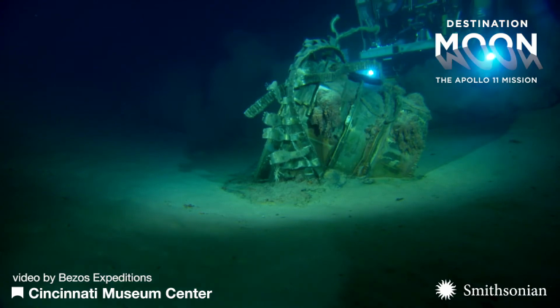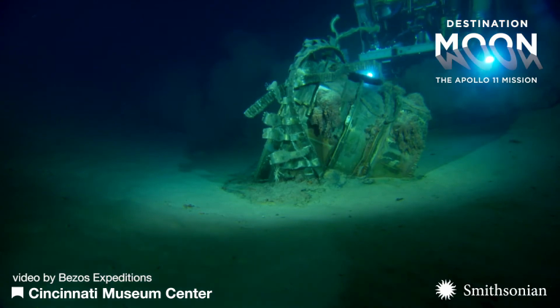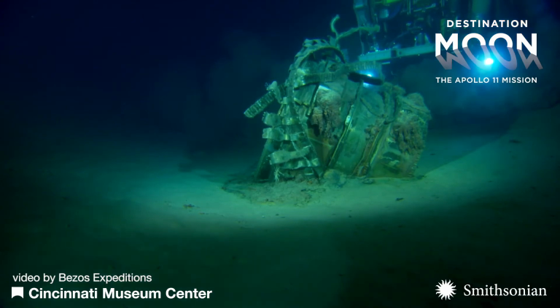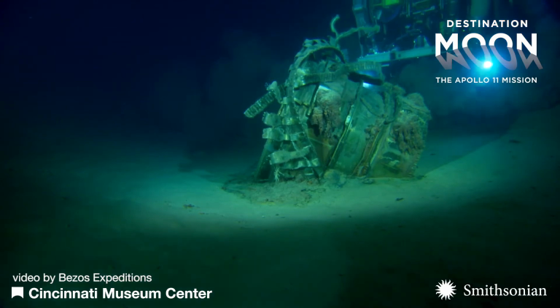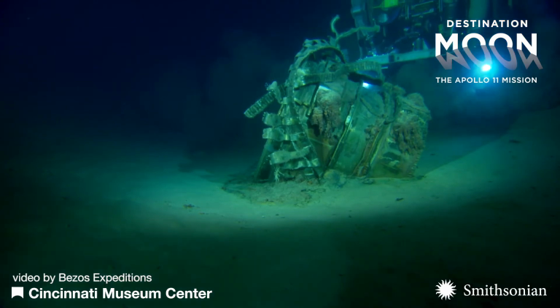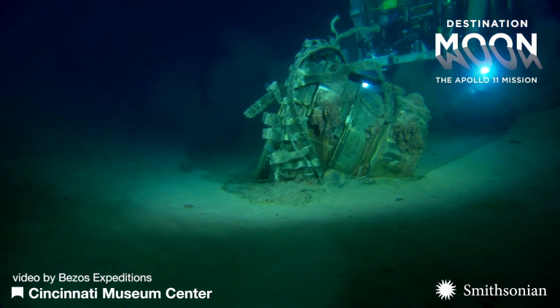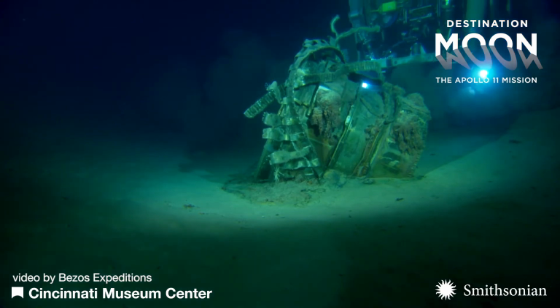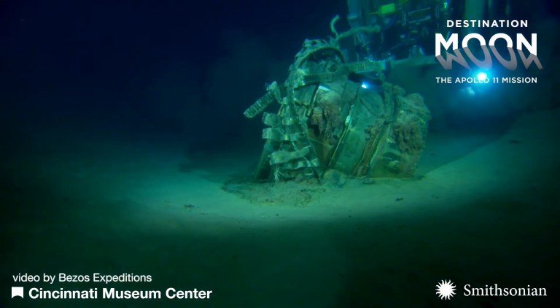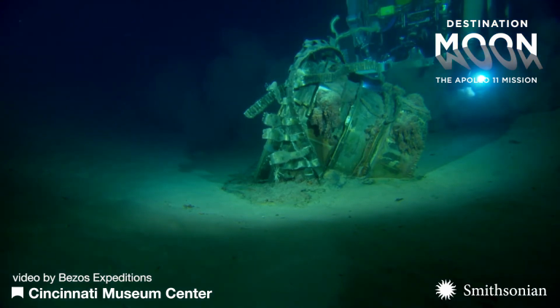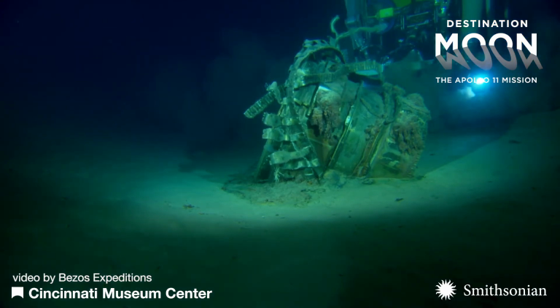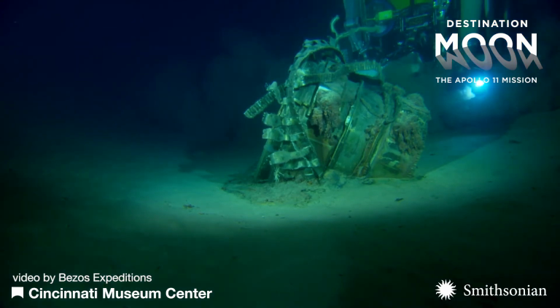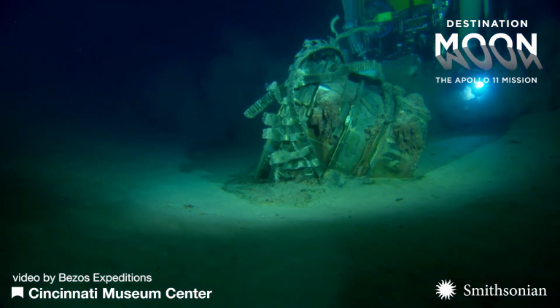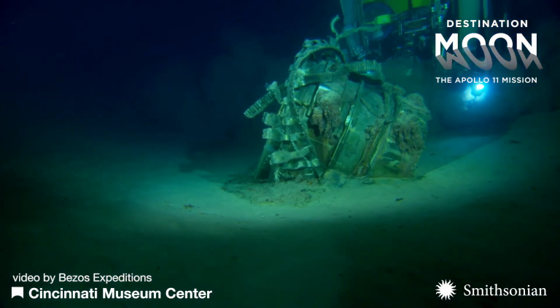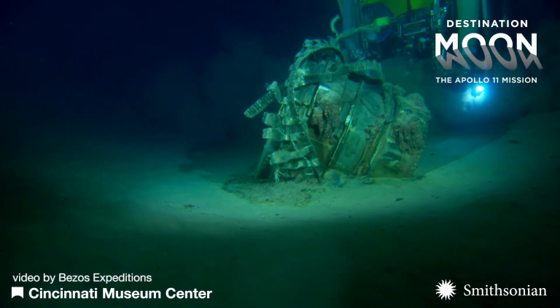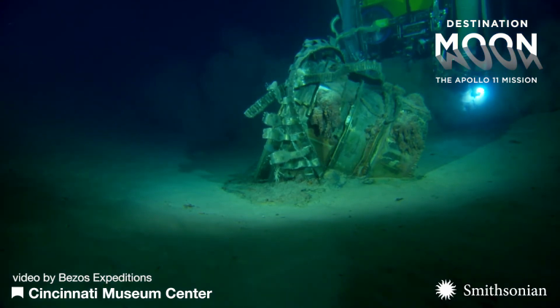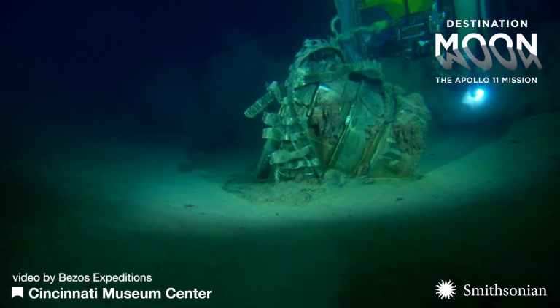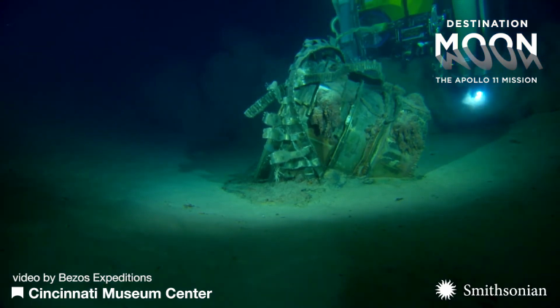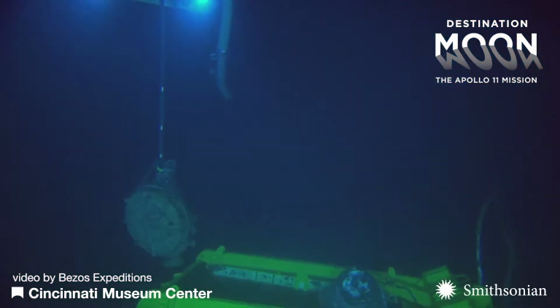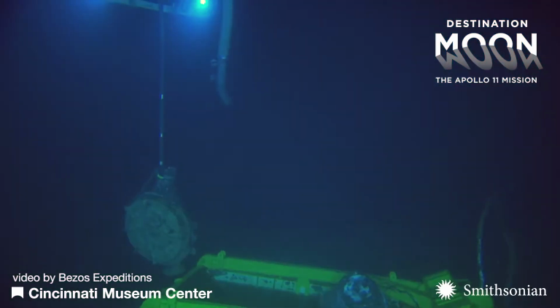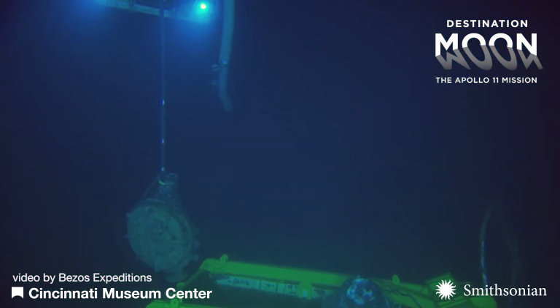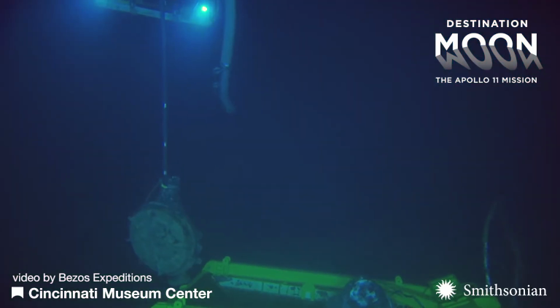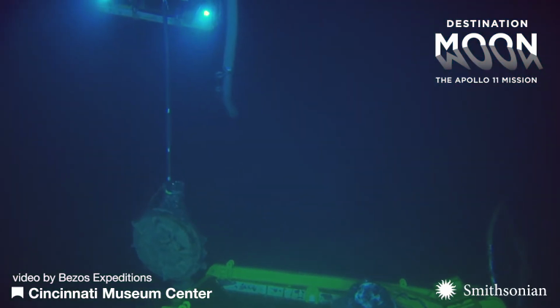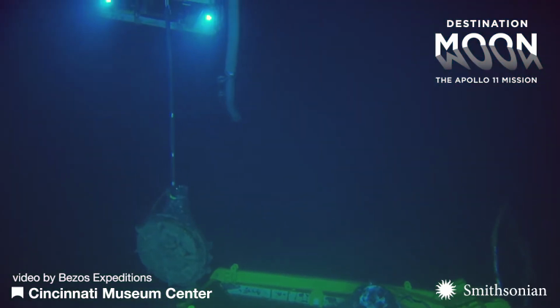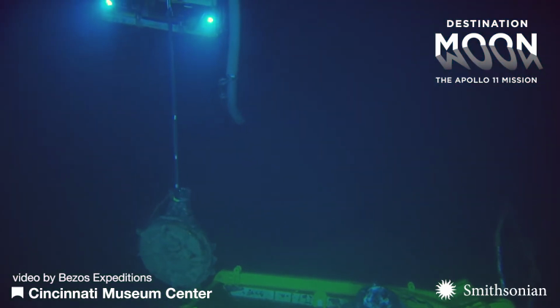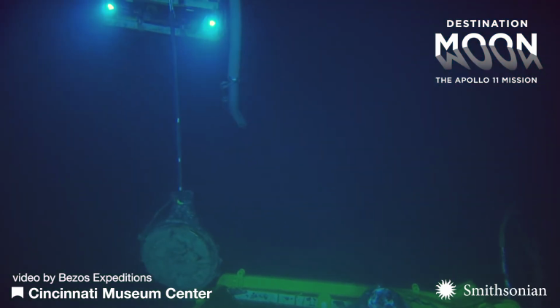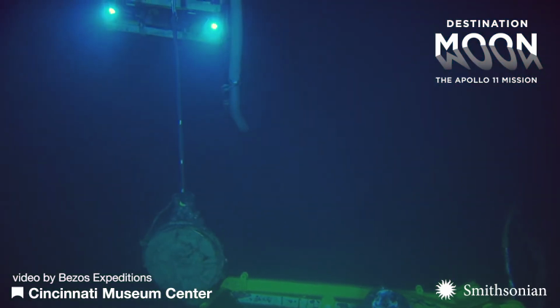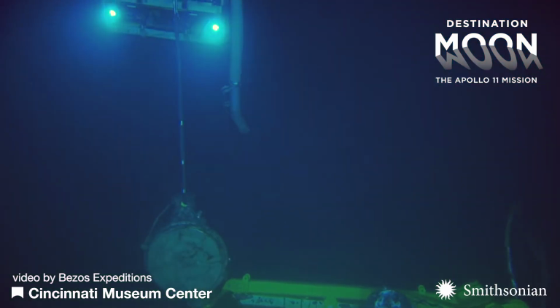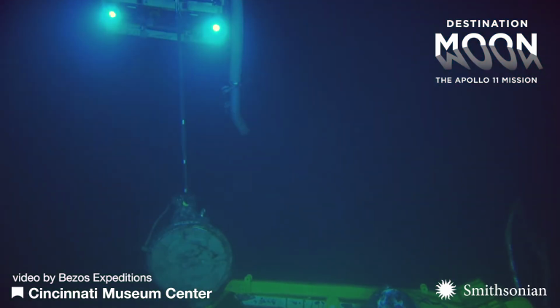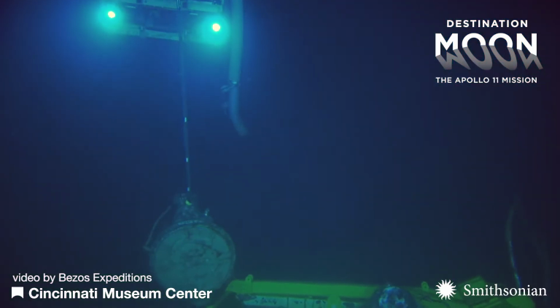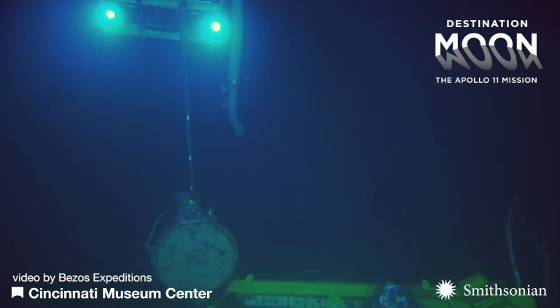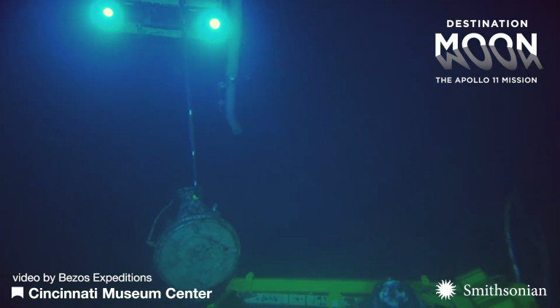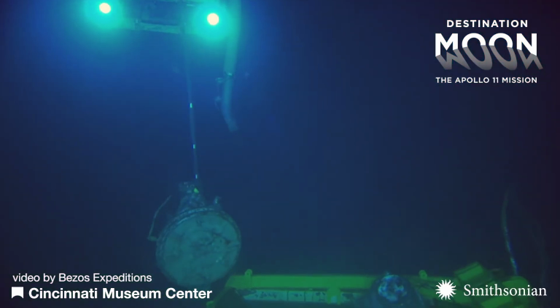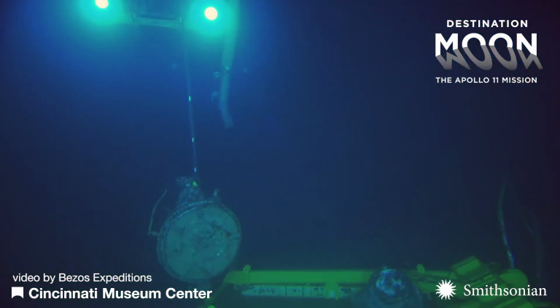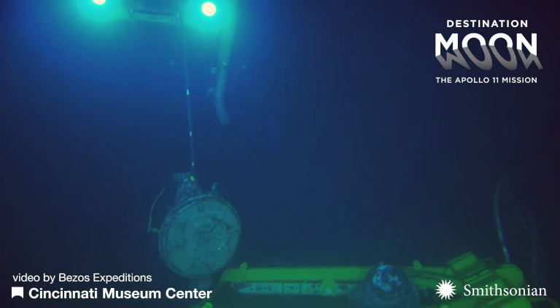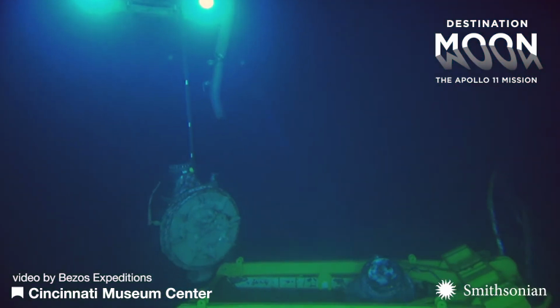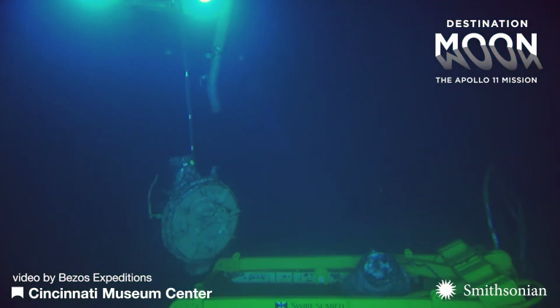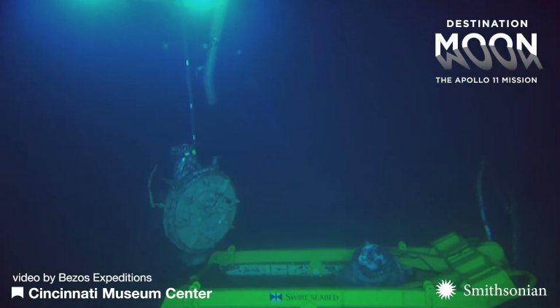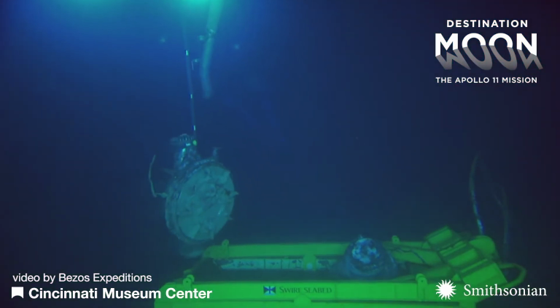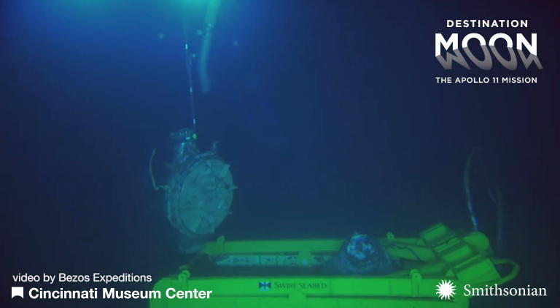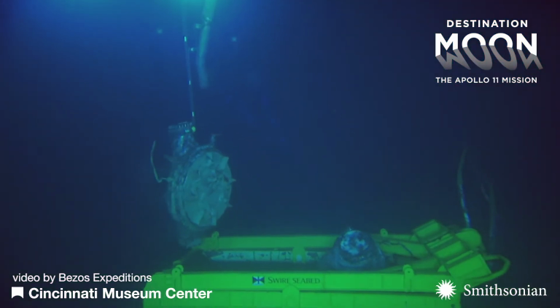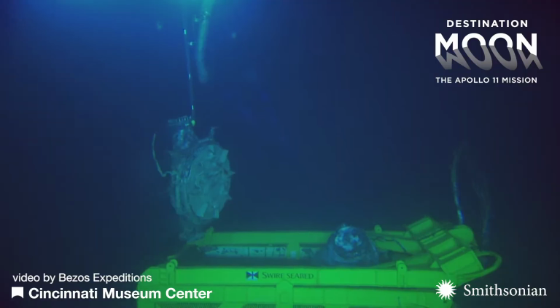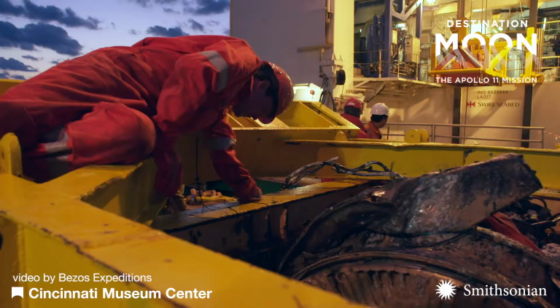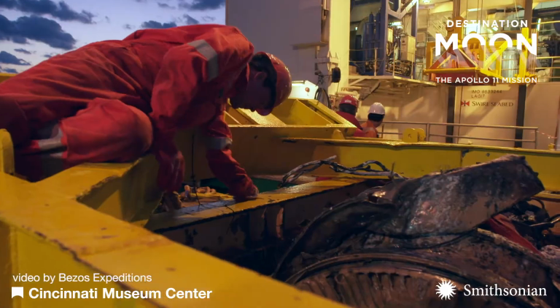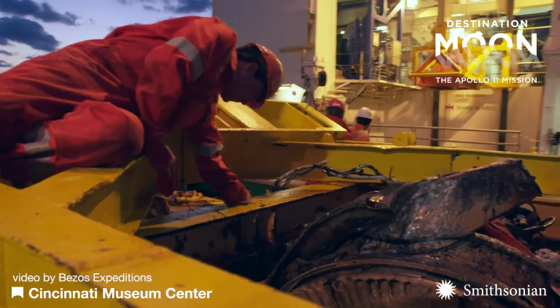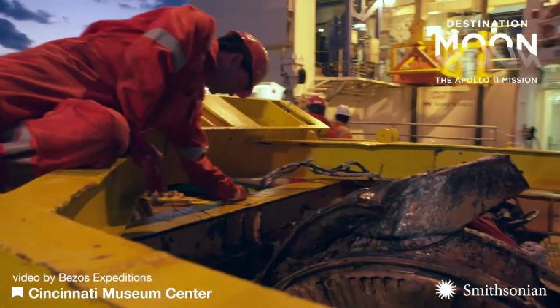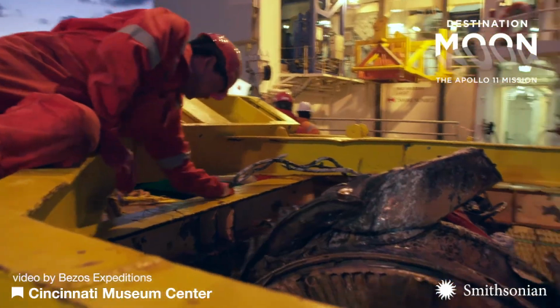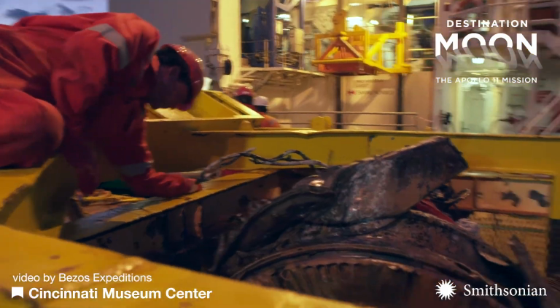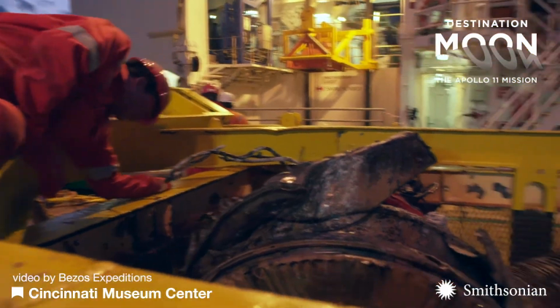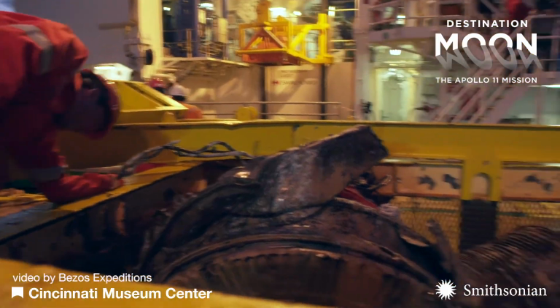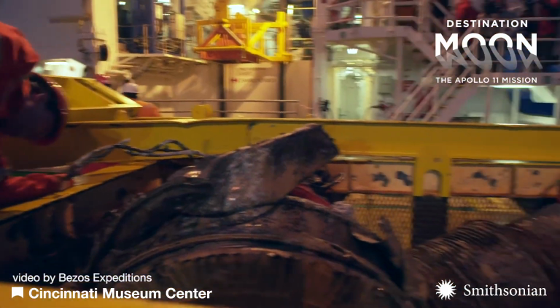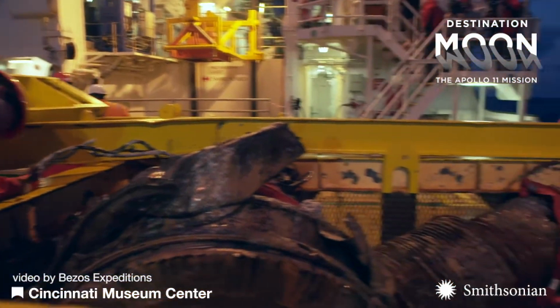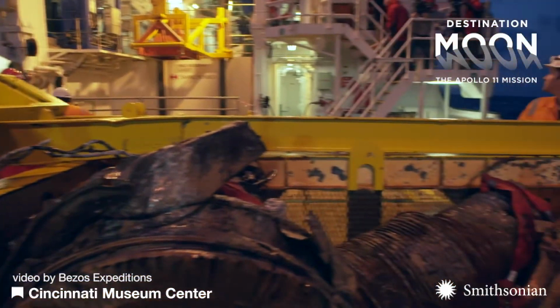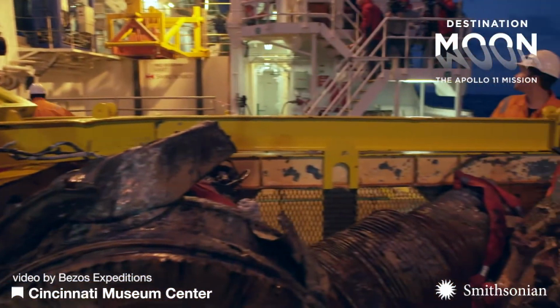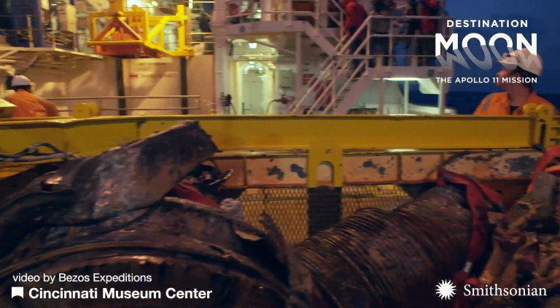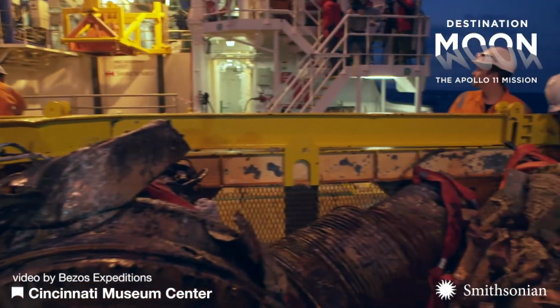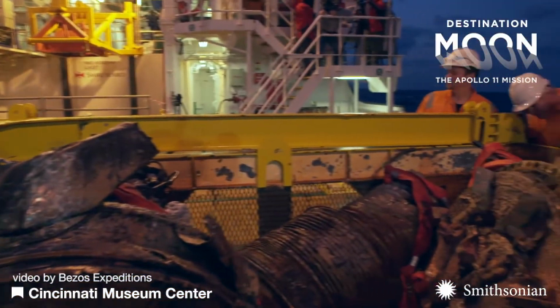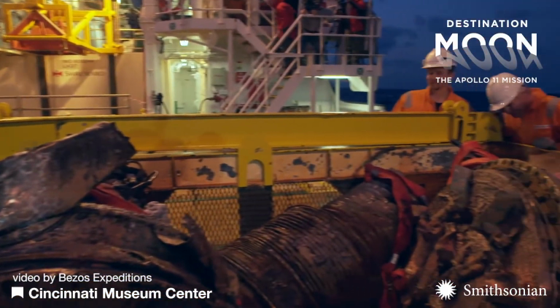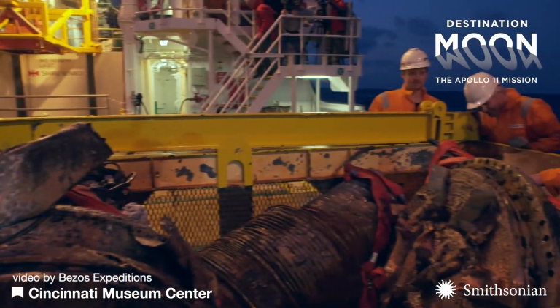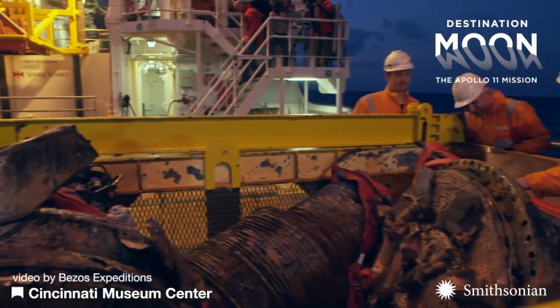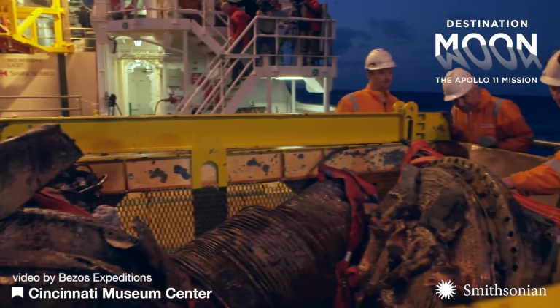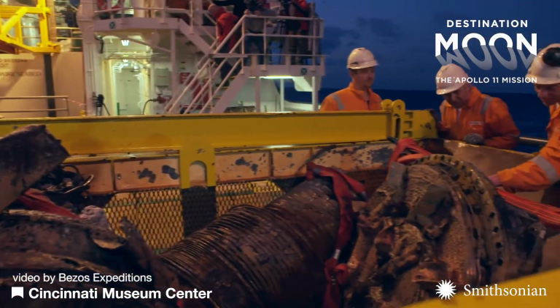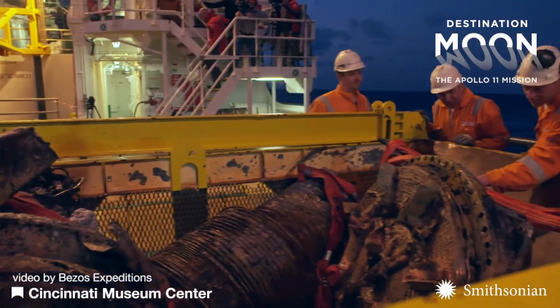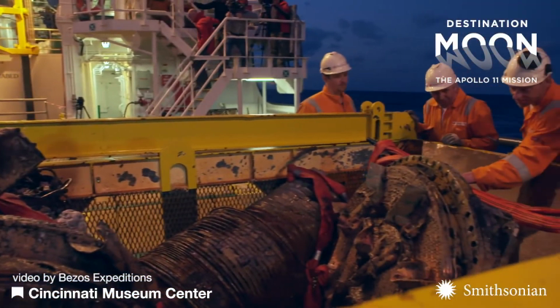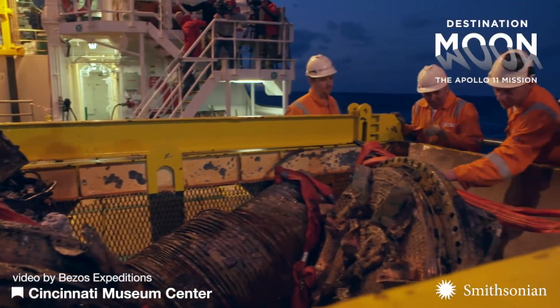This injector plate and other parts of the Apollo program rocket engines were recovered from the ocean floor by a team led by Jeff Bezos and Bezos Expeditions.